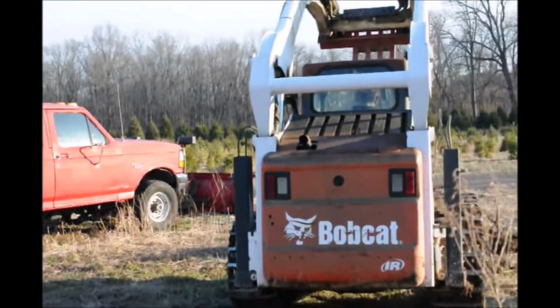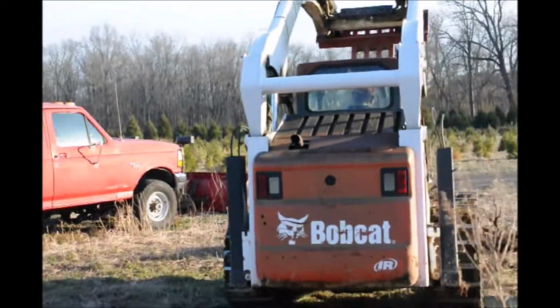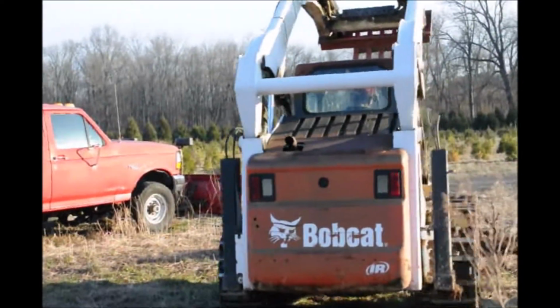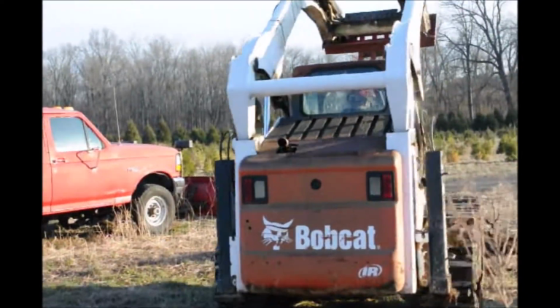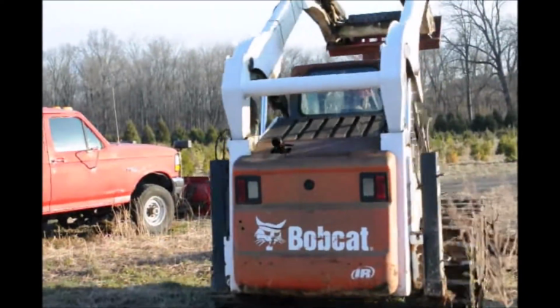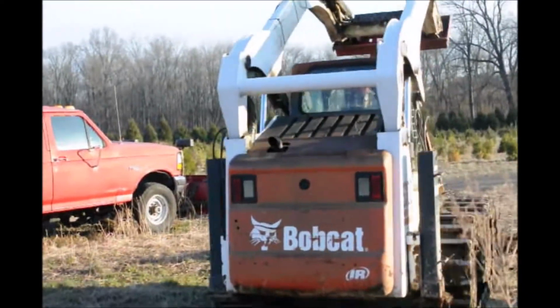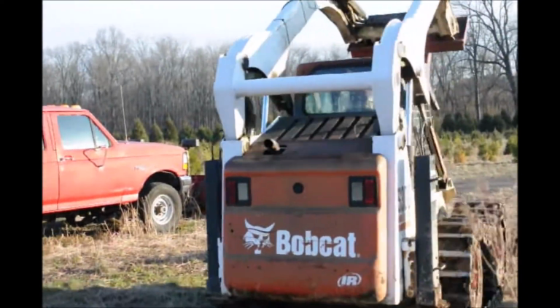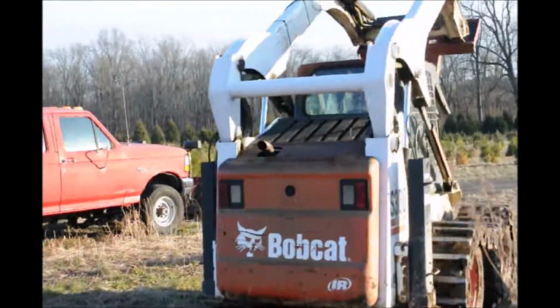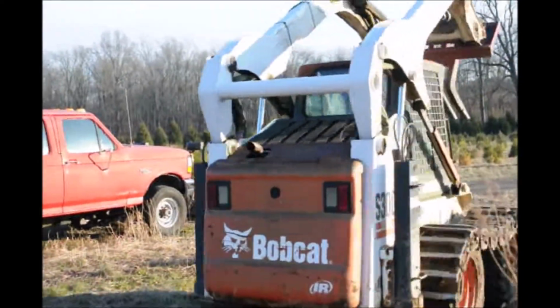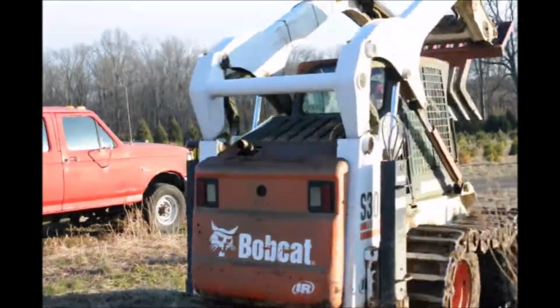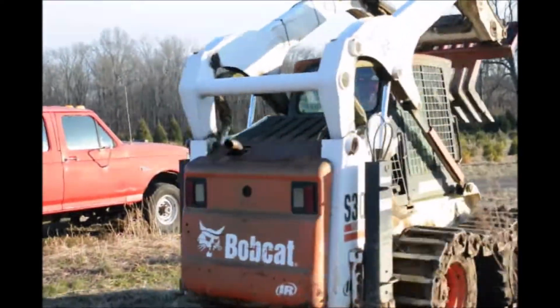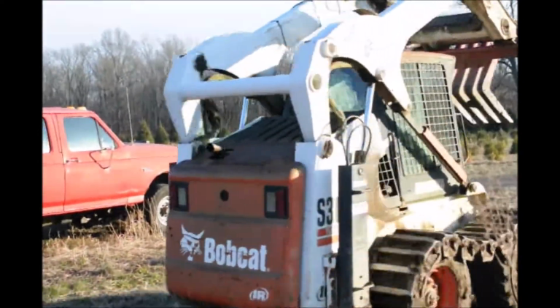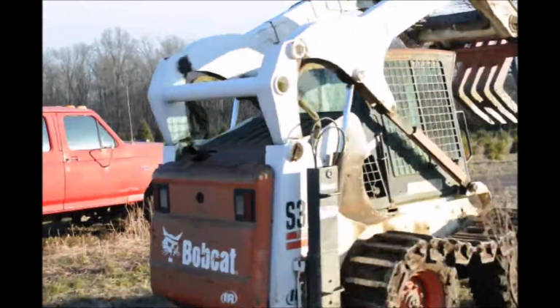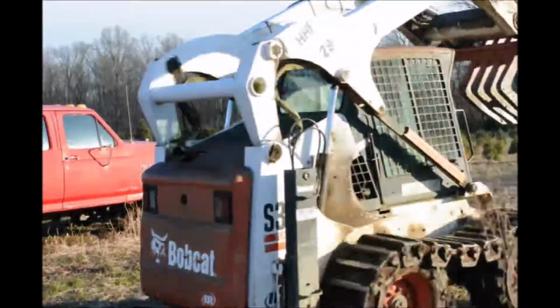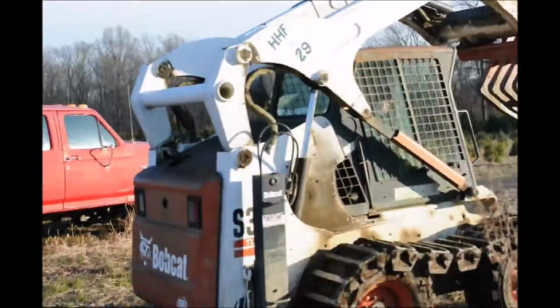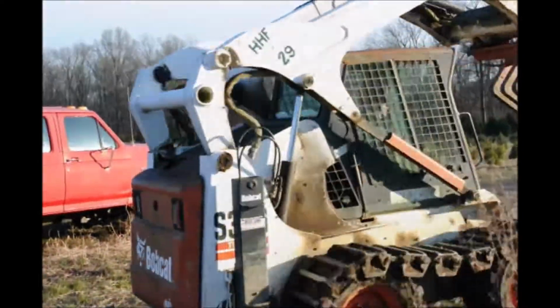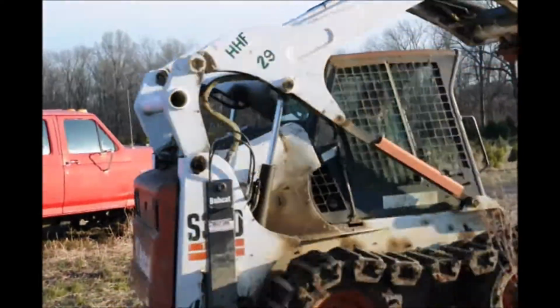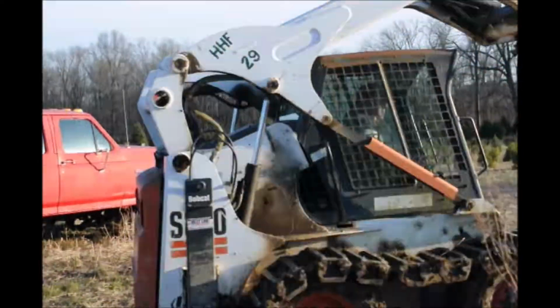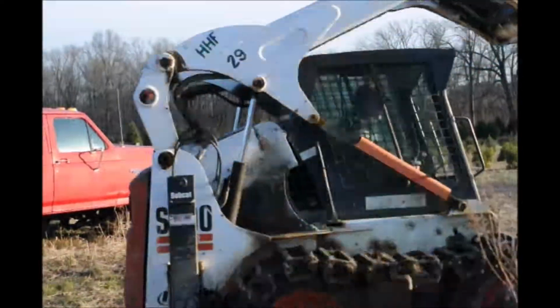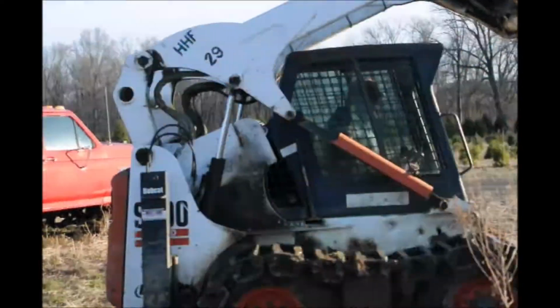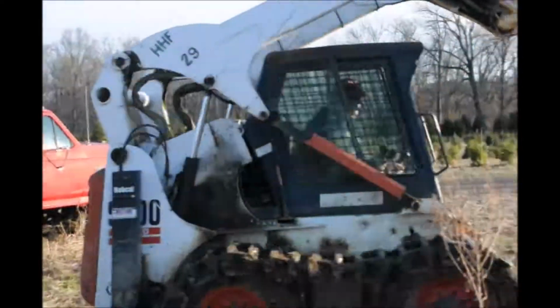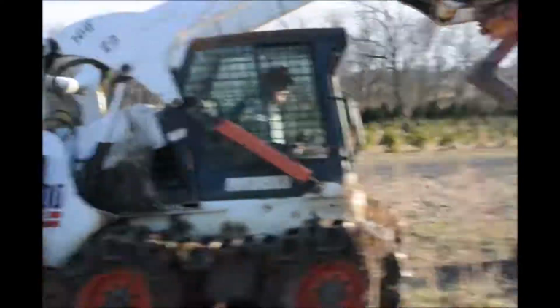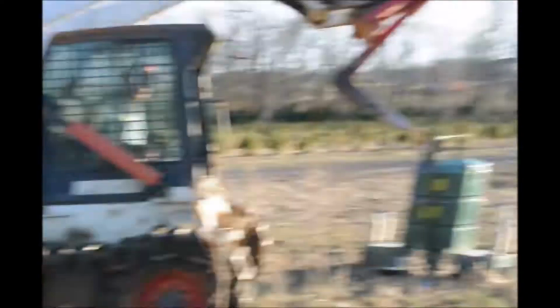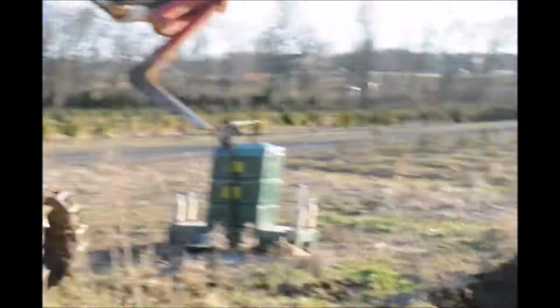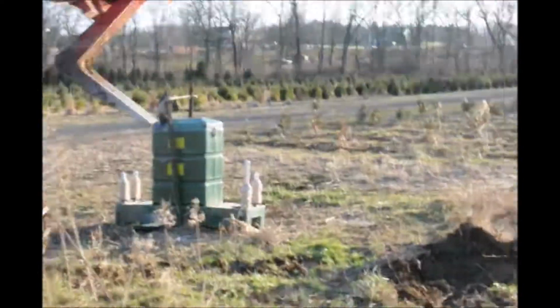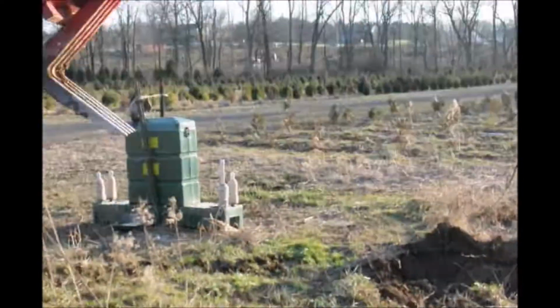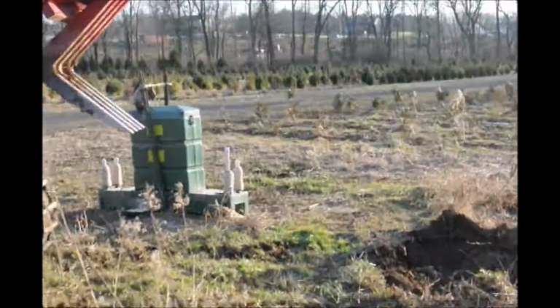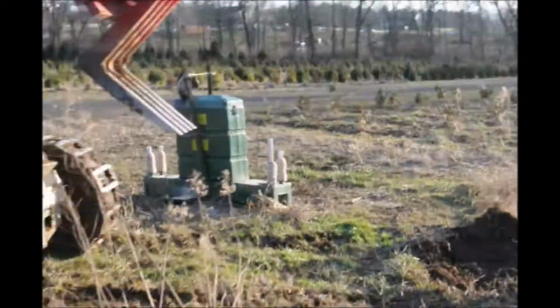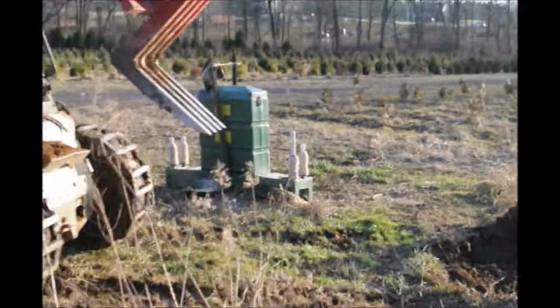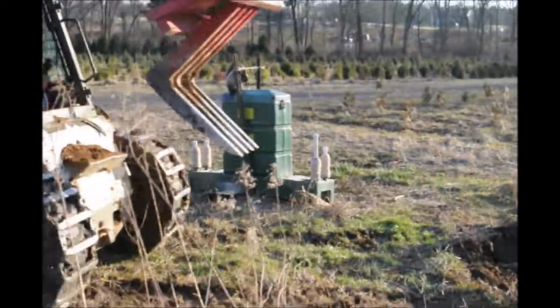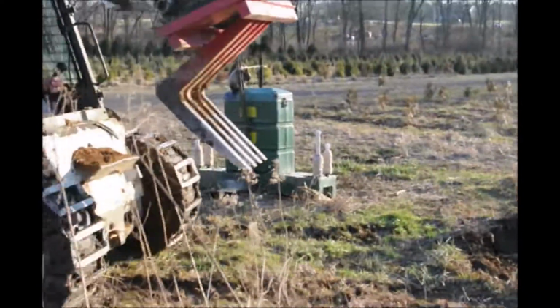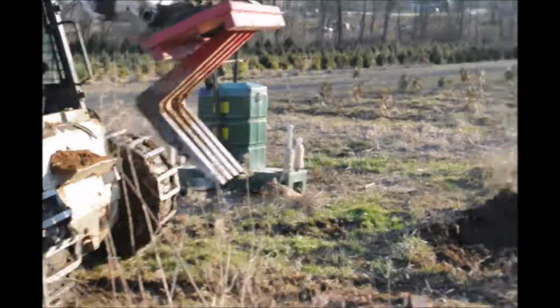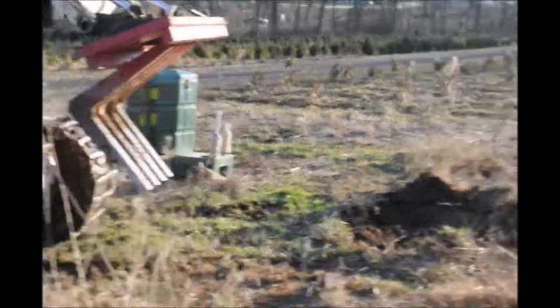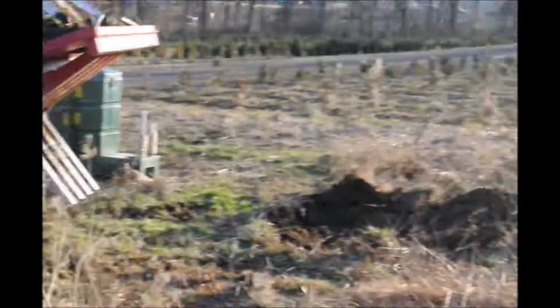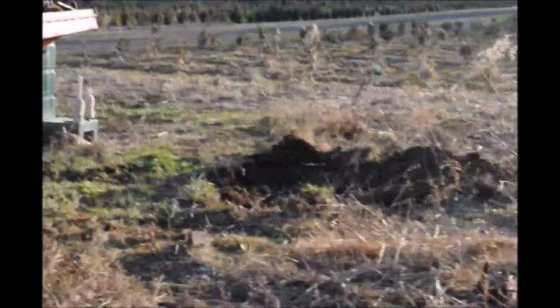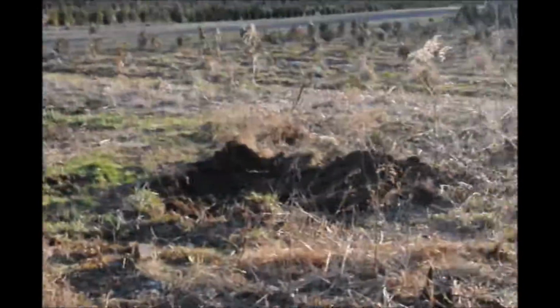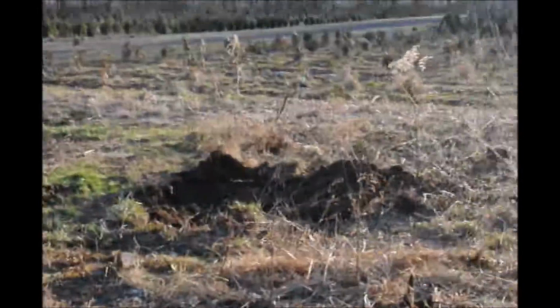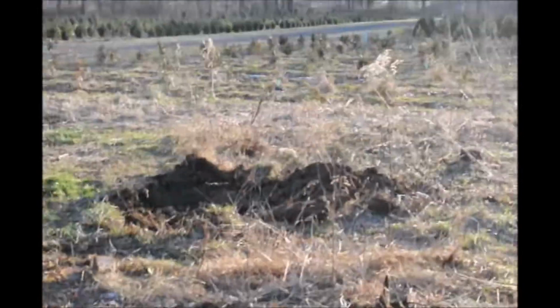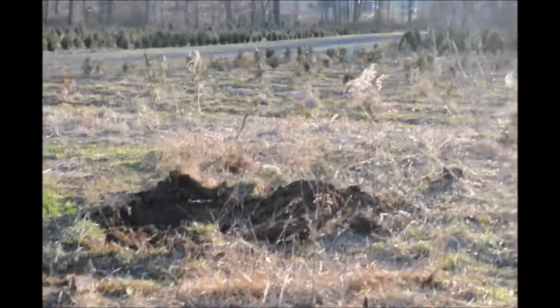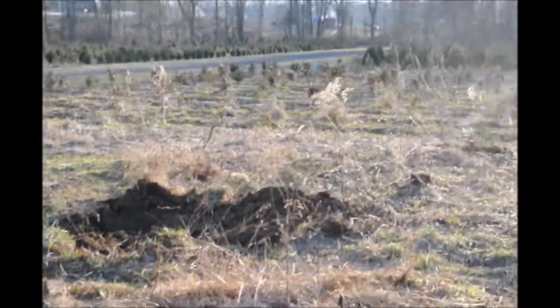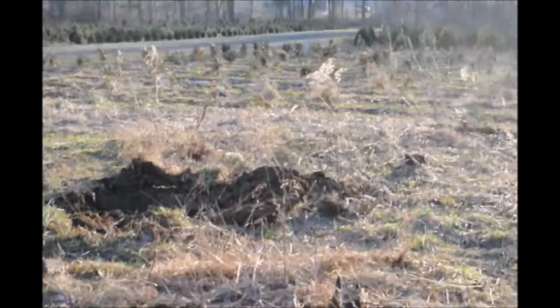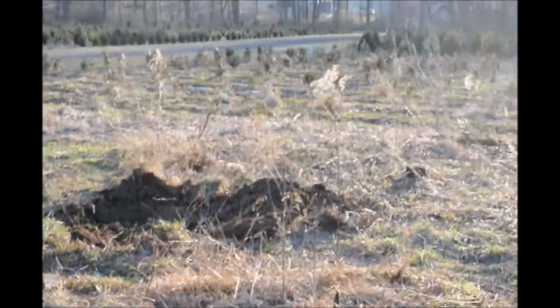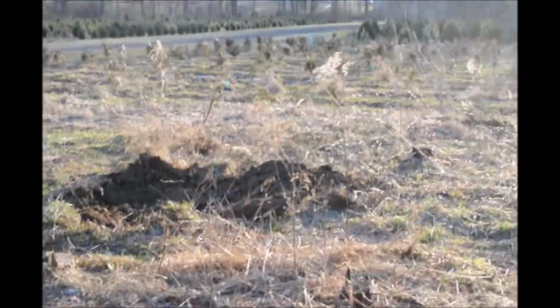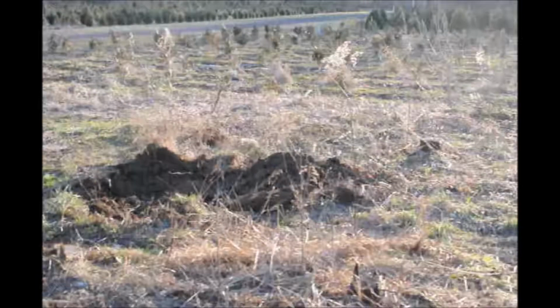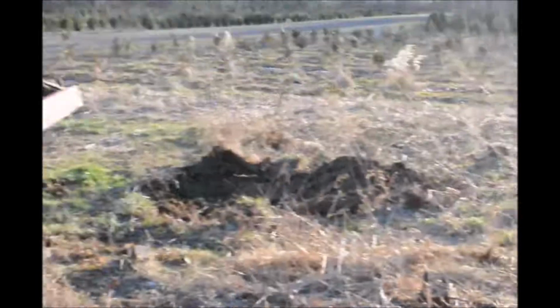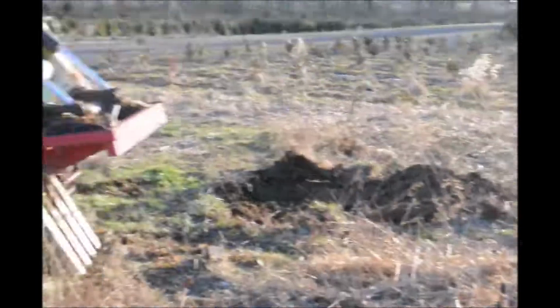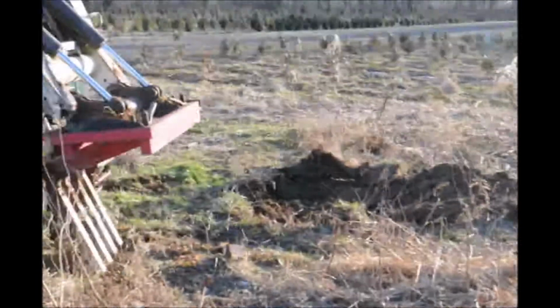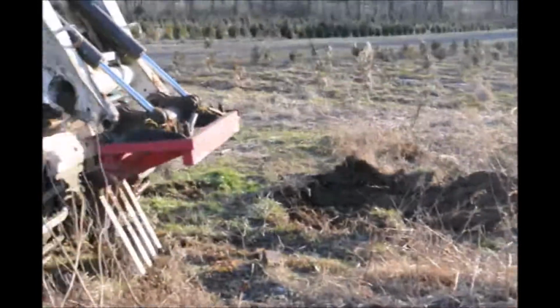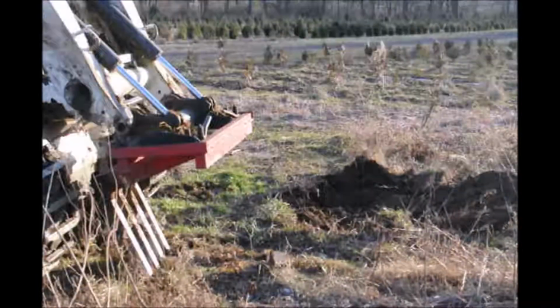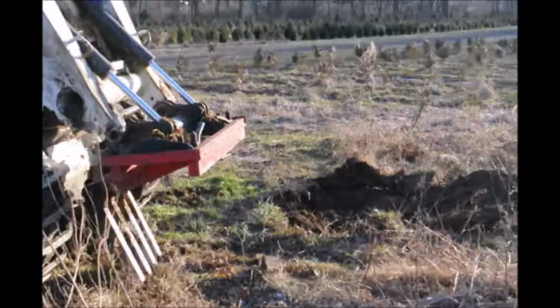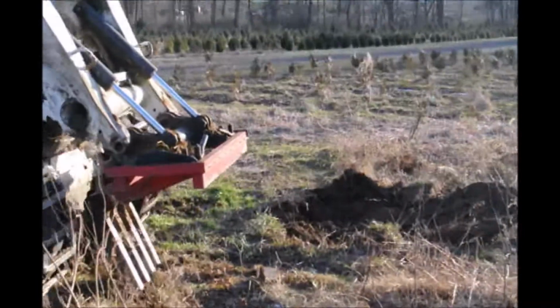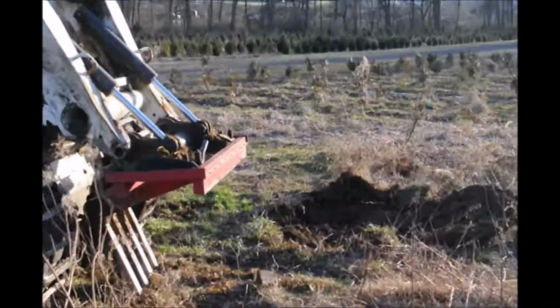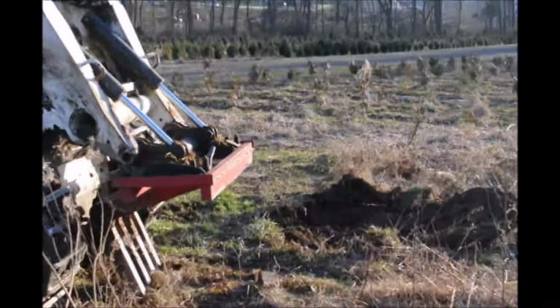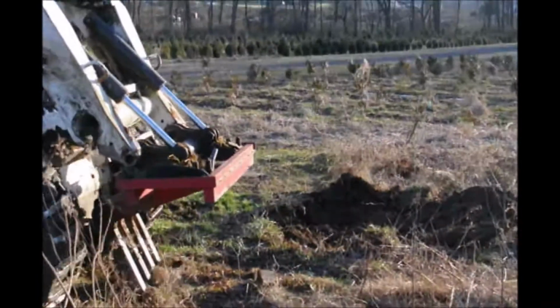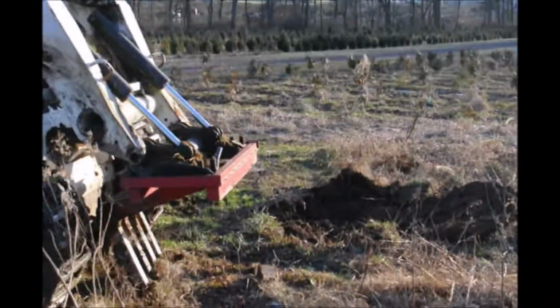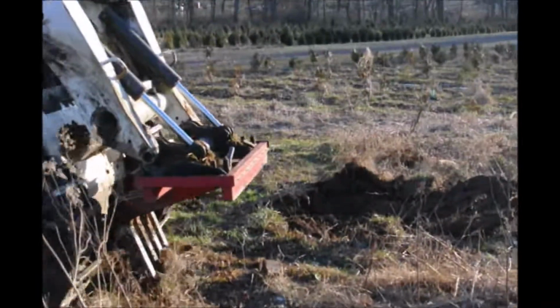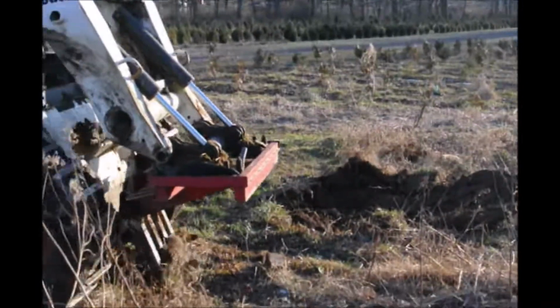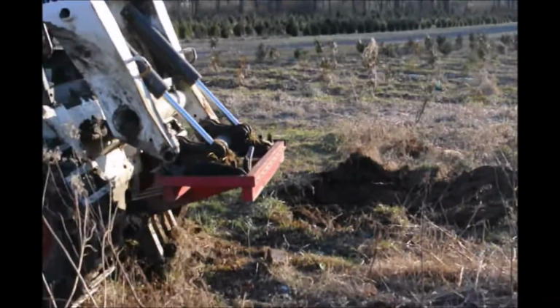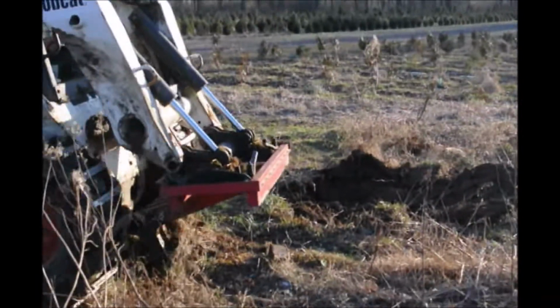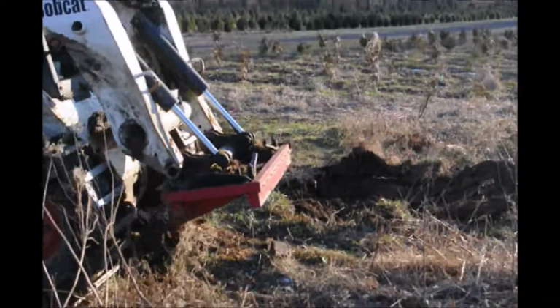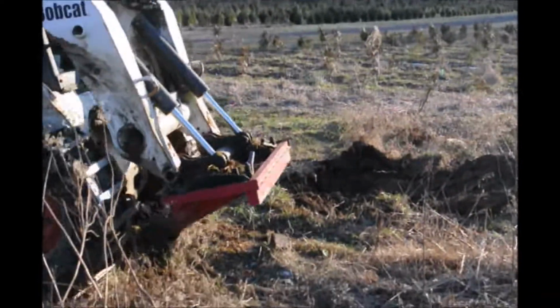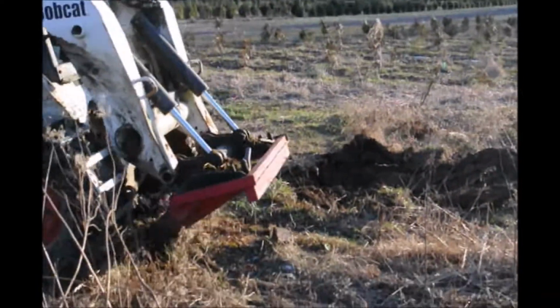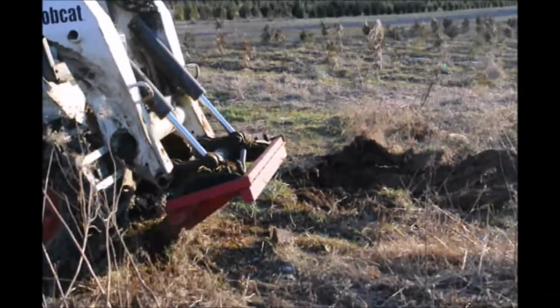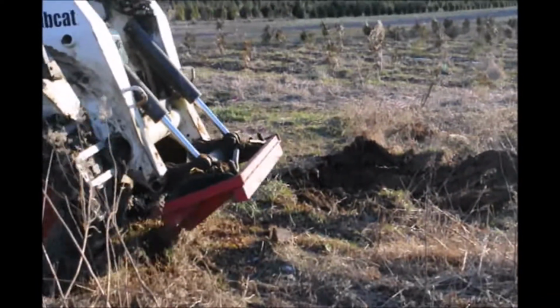We'll pile them up into what we call a static pile and let them rot down. And after they're rotted, we'll put all the materials back on the field at a later date when we're doing another field.